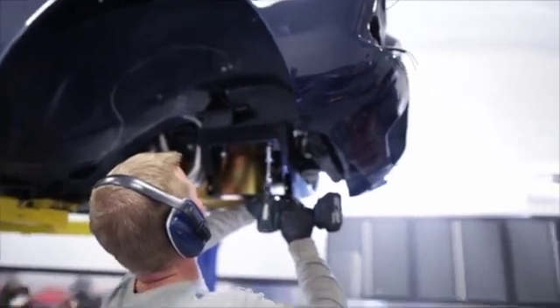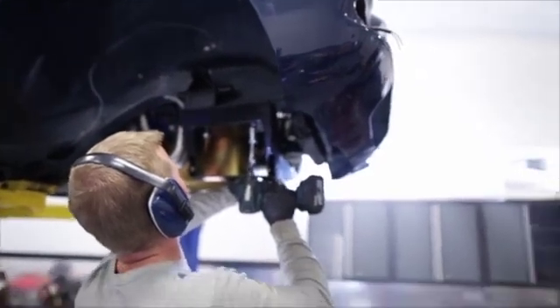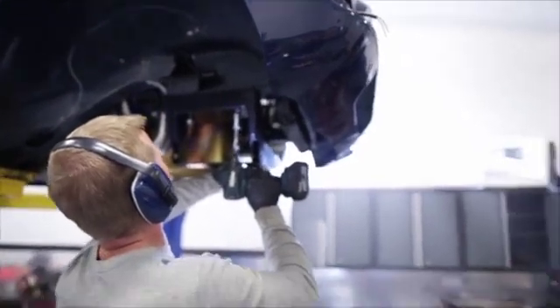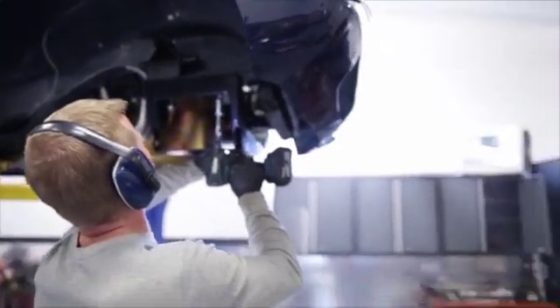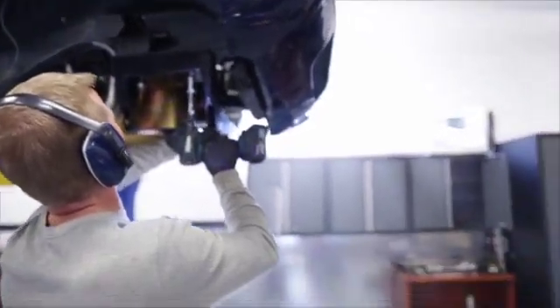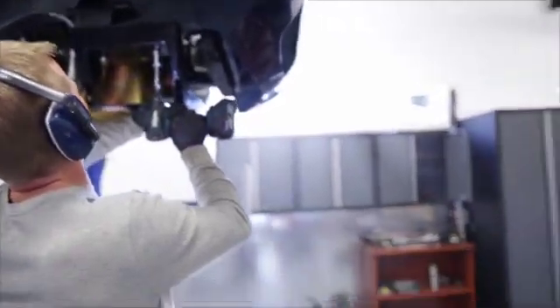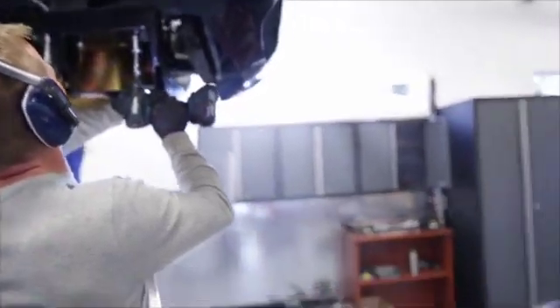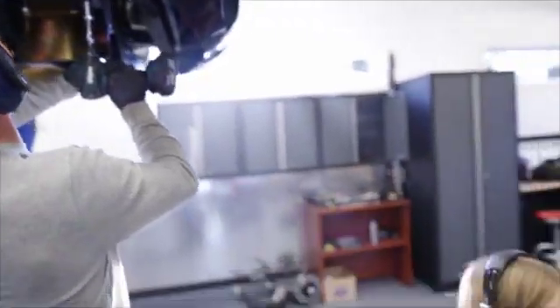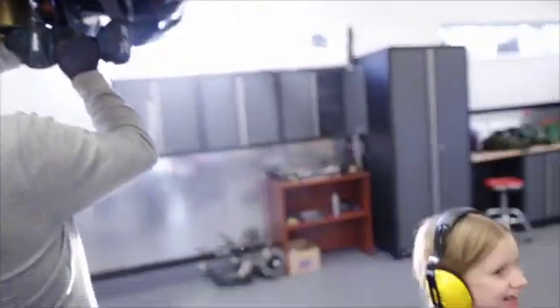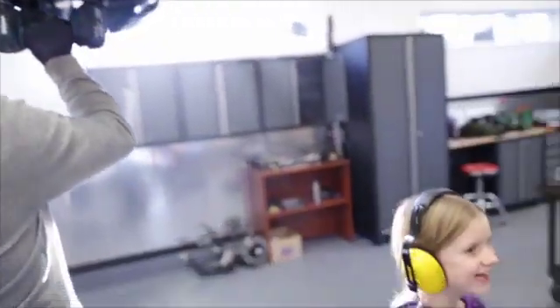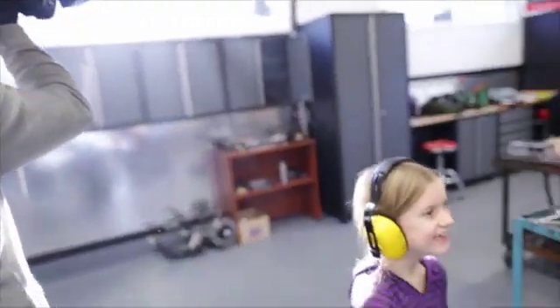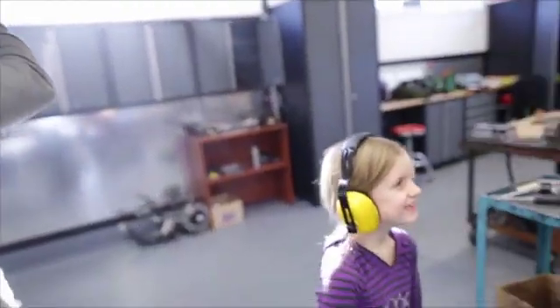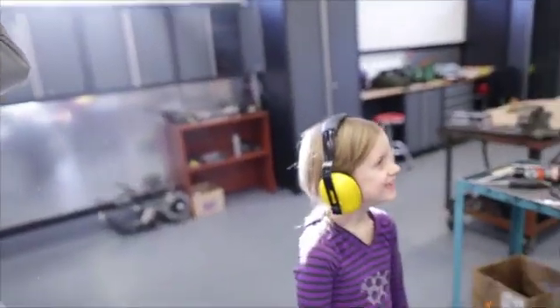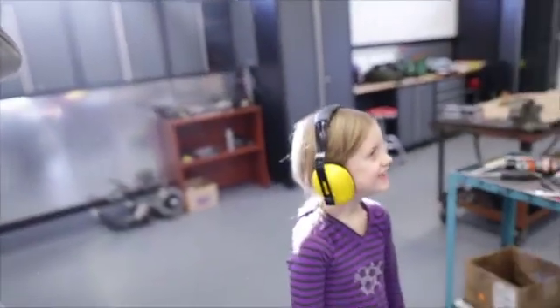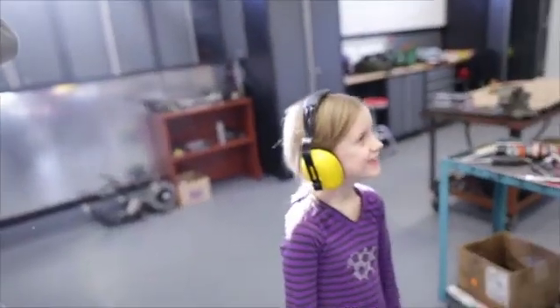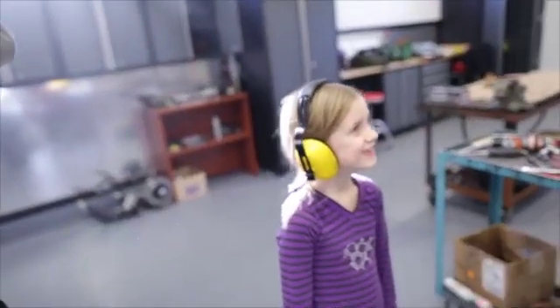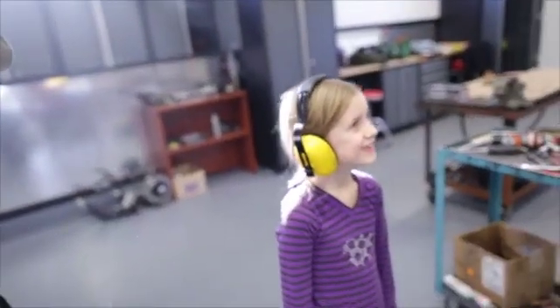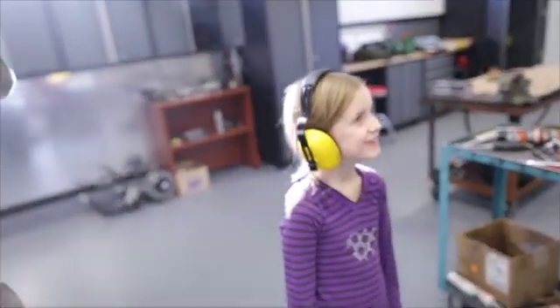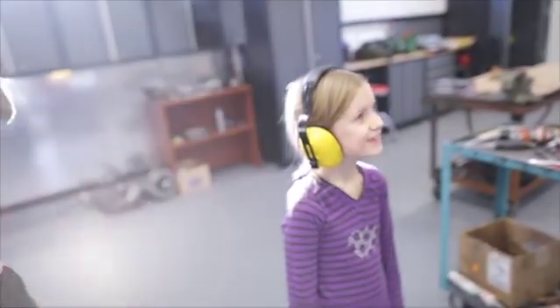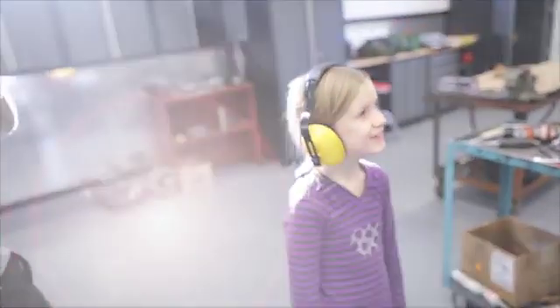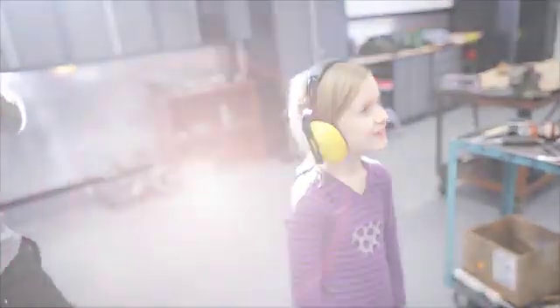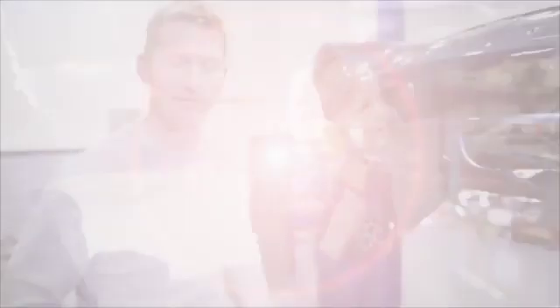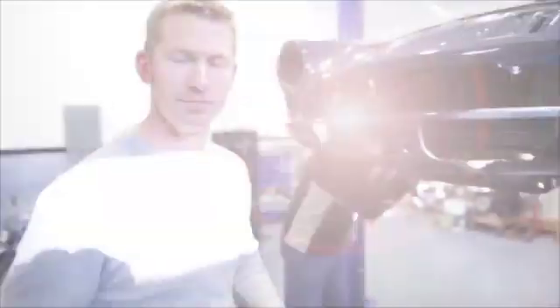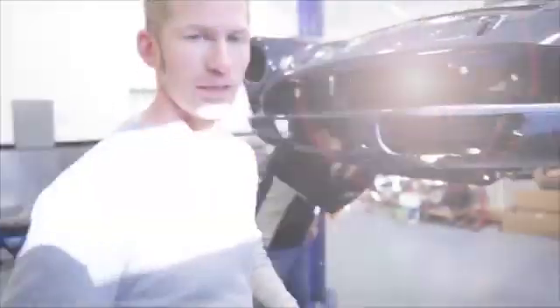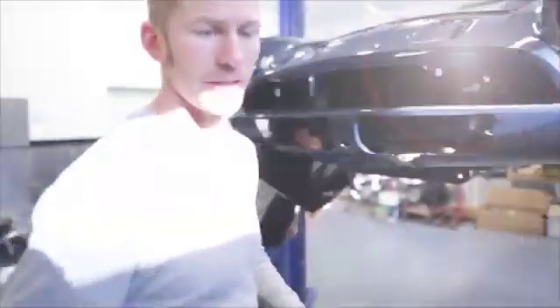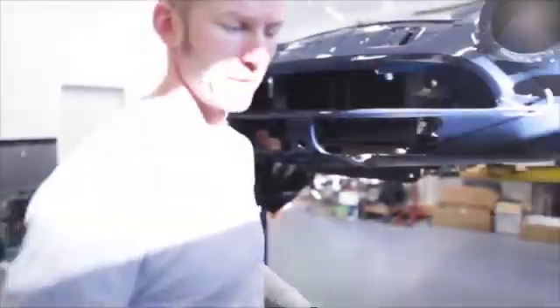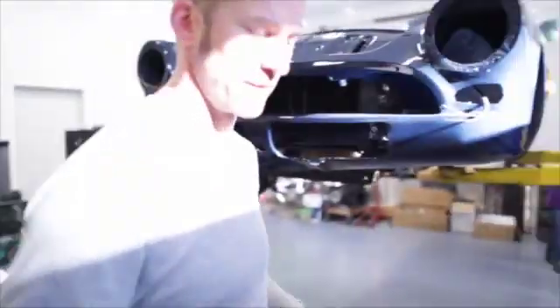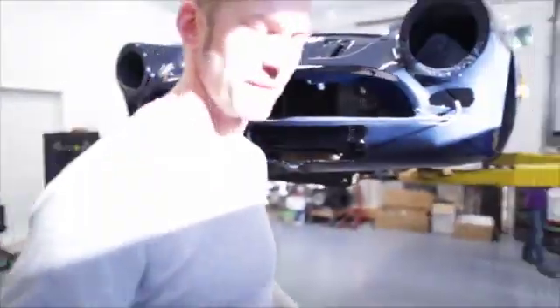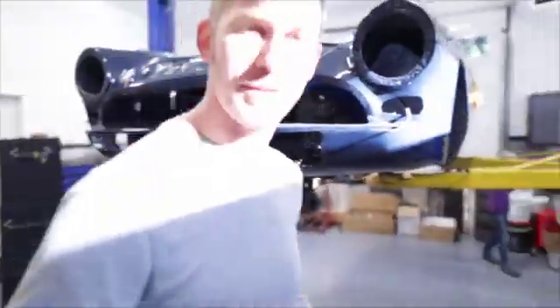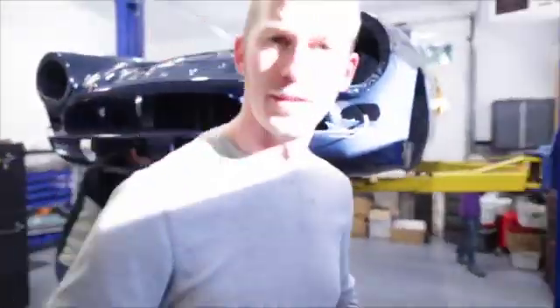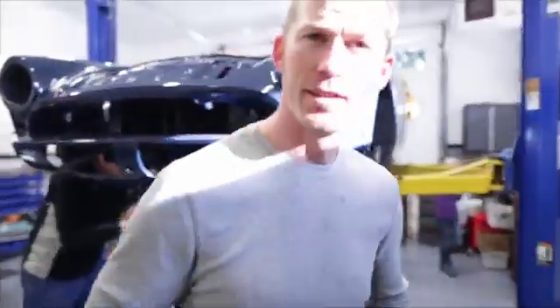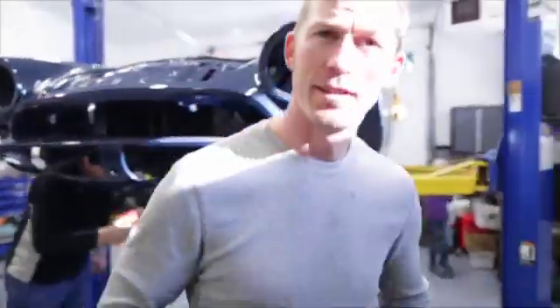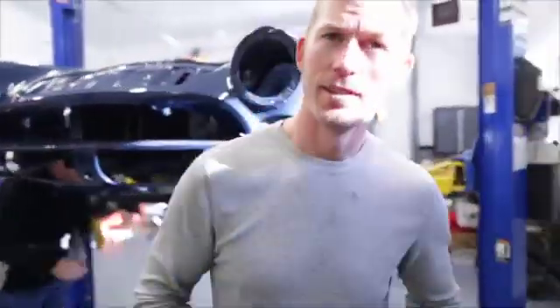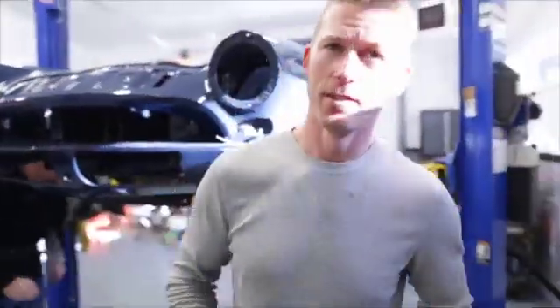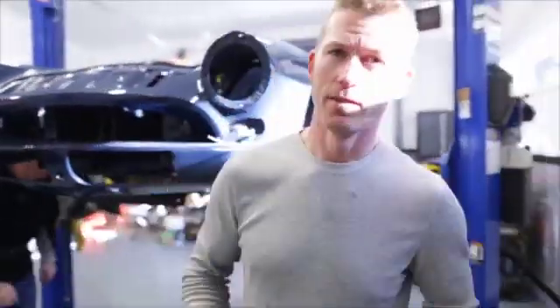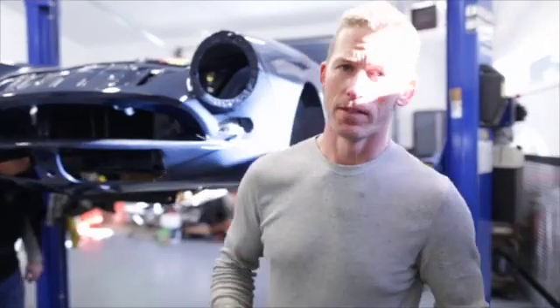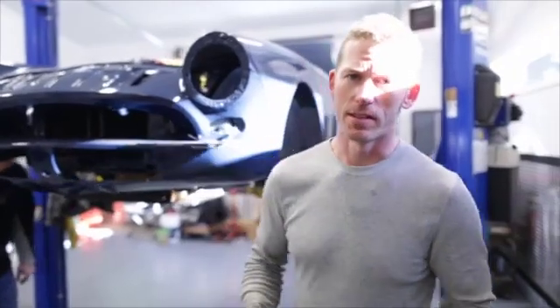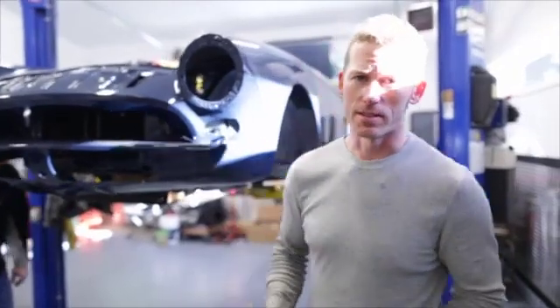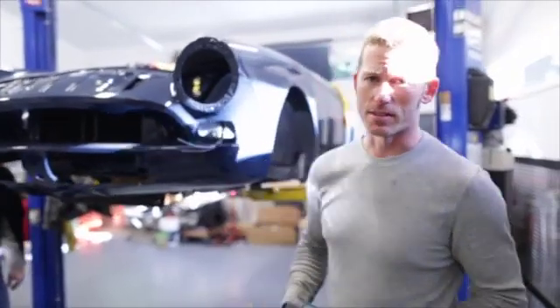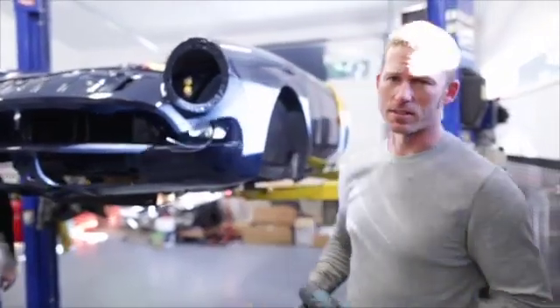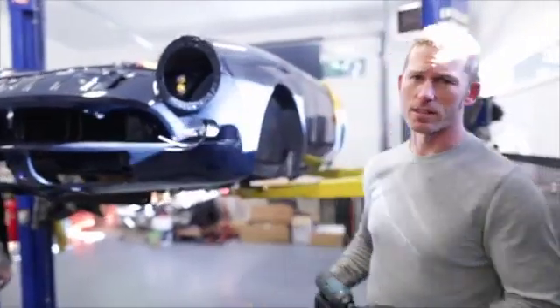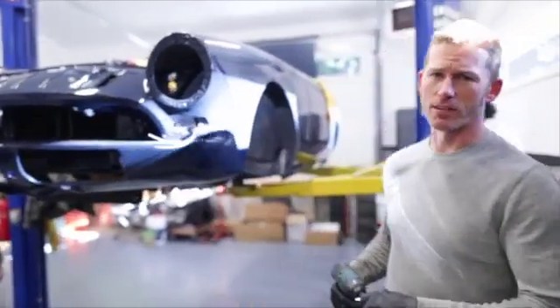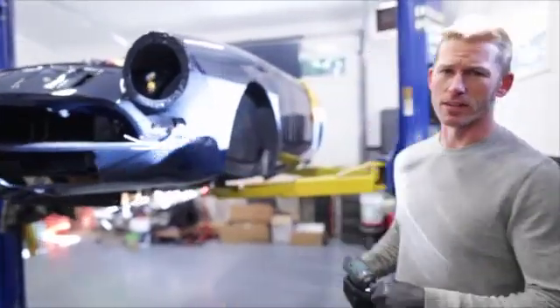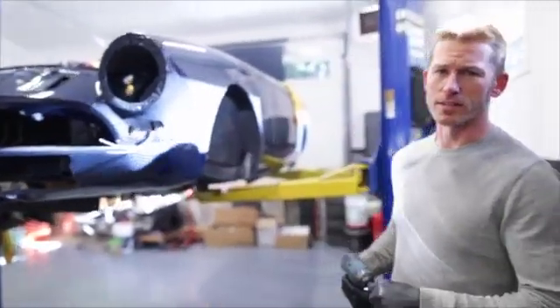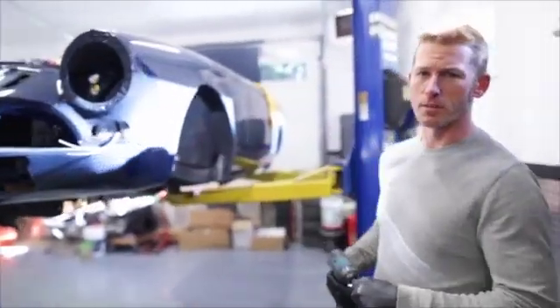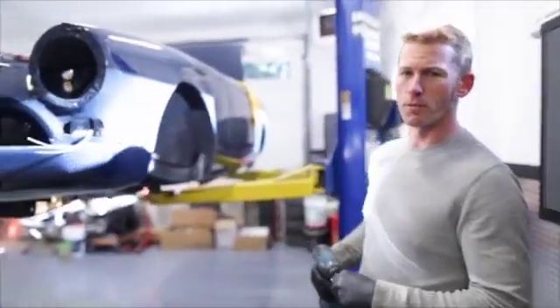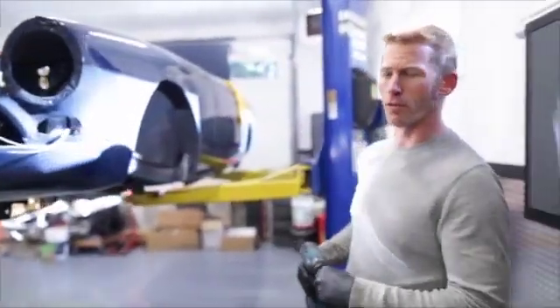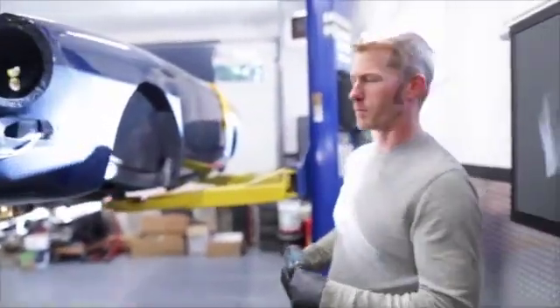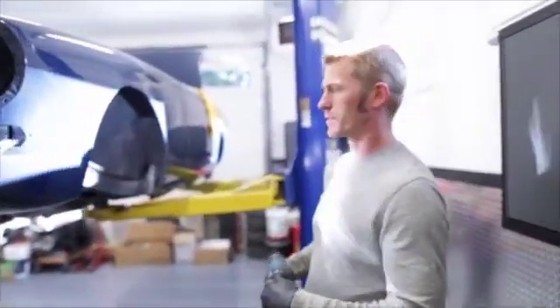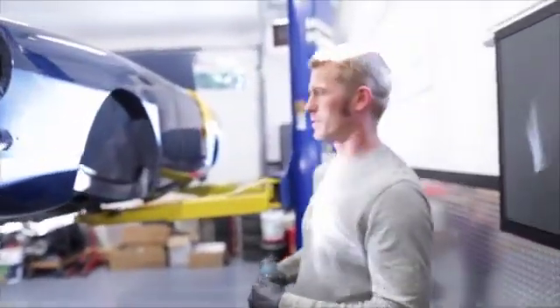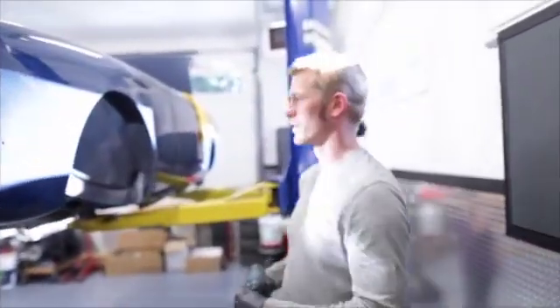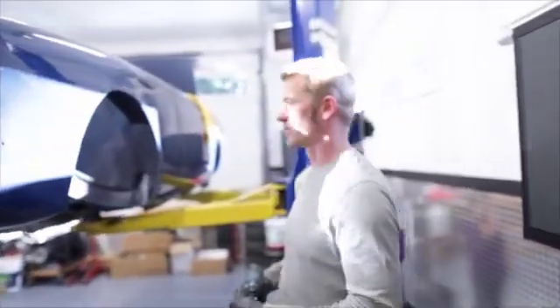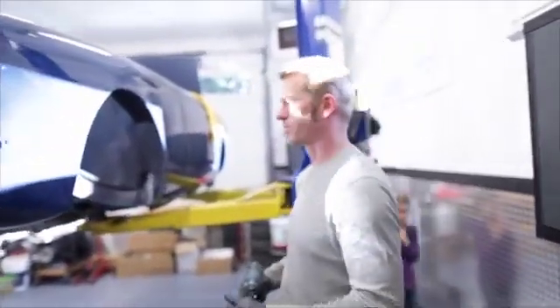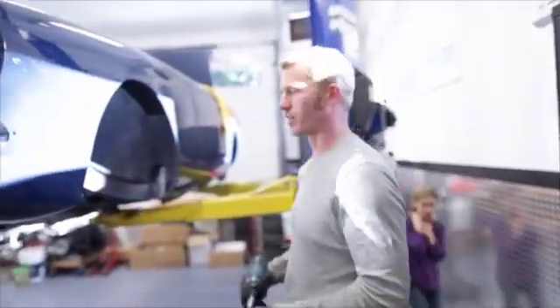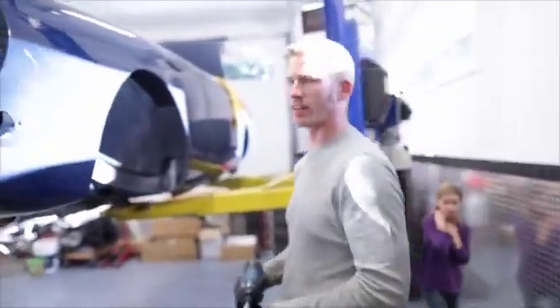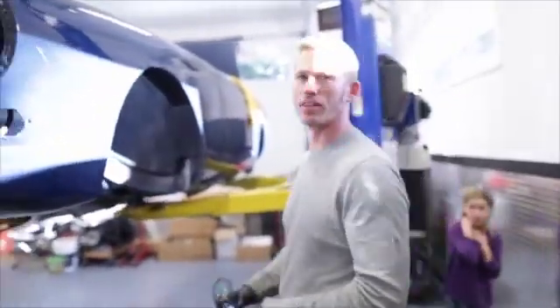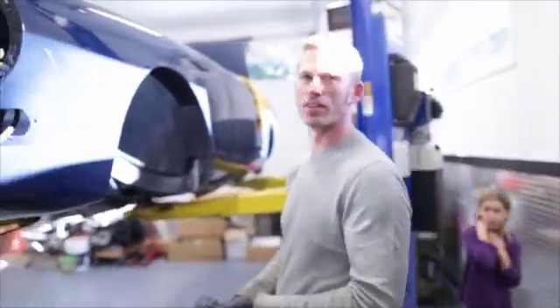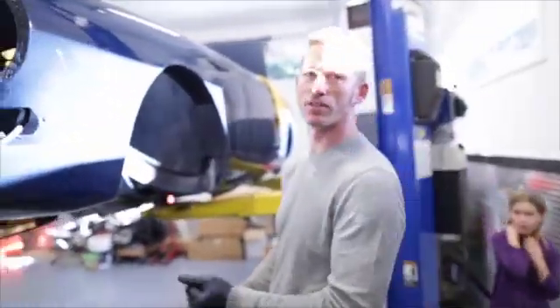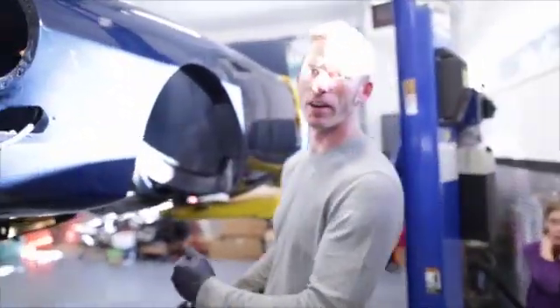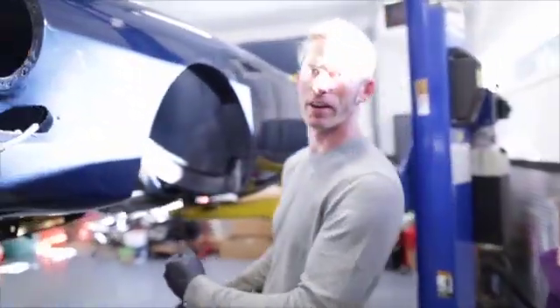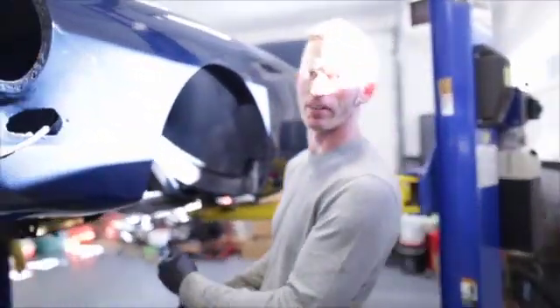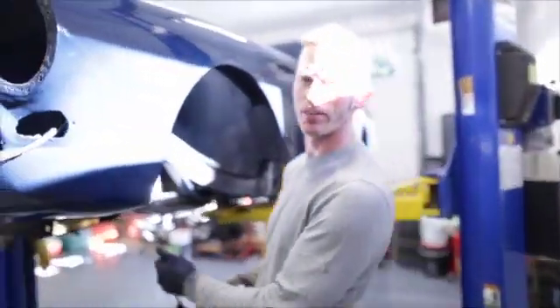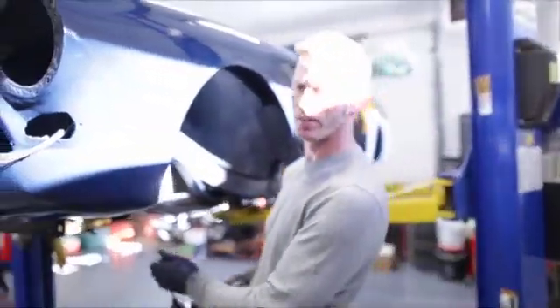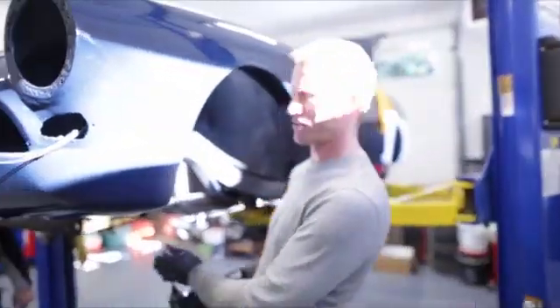Hey, how are you doing? This is Stephen FZ Performance, checking in this Friday afternoon.